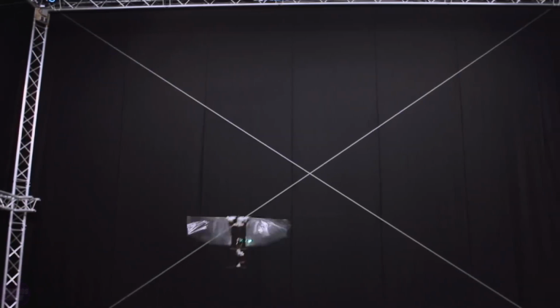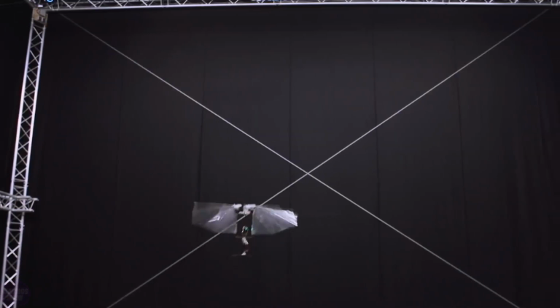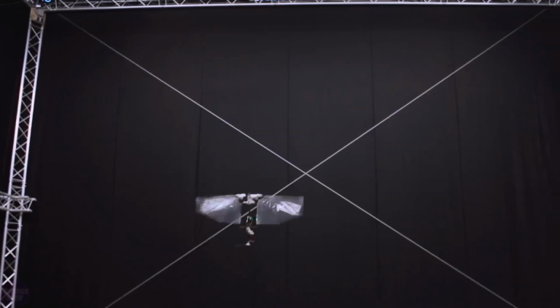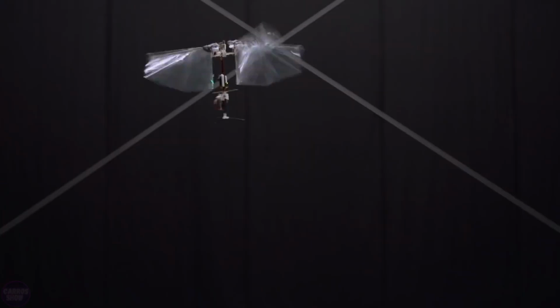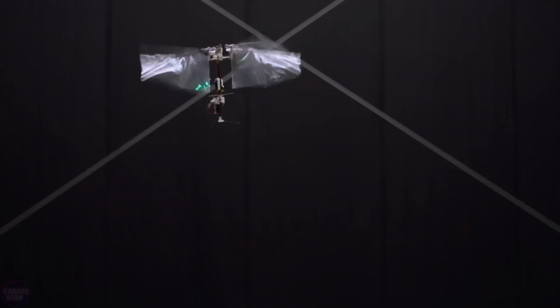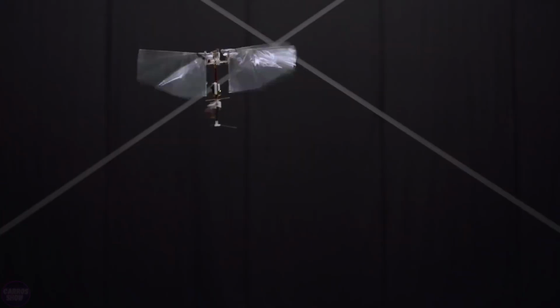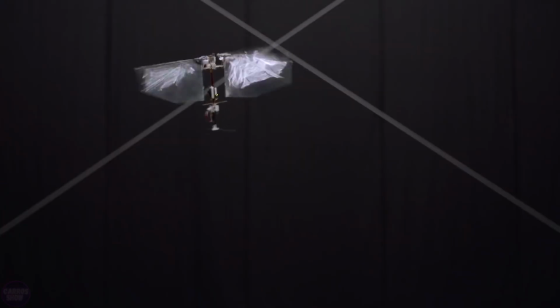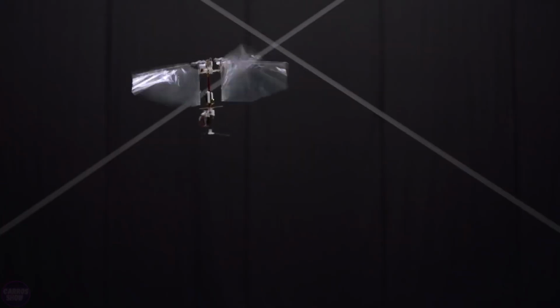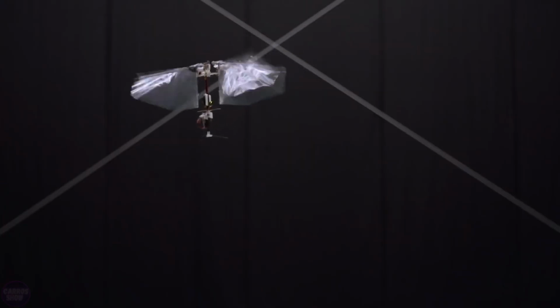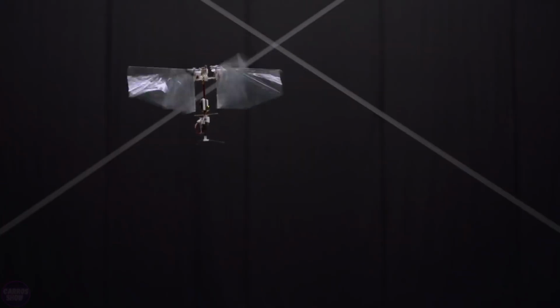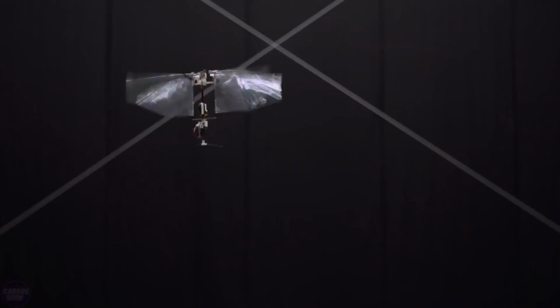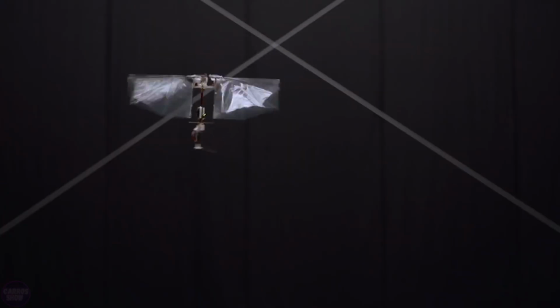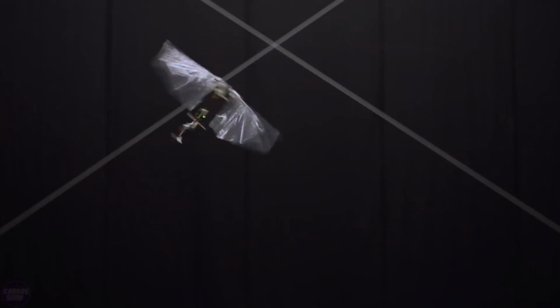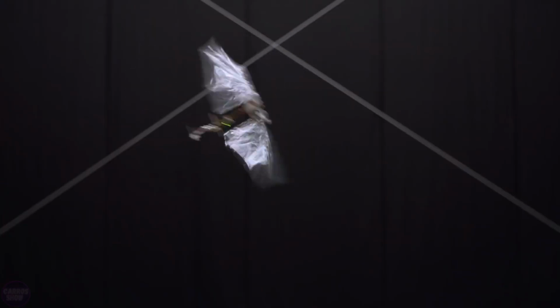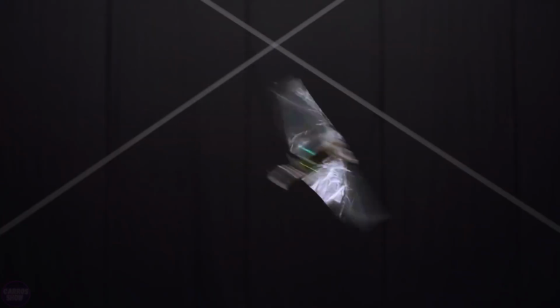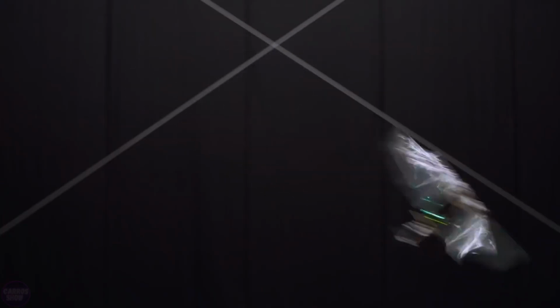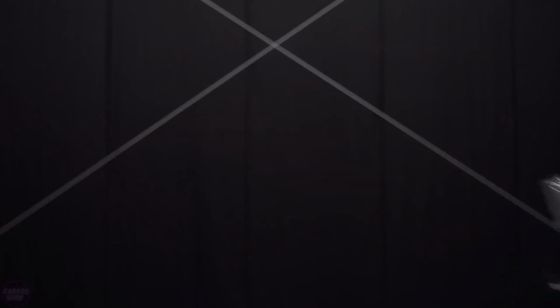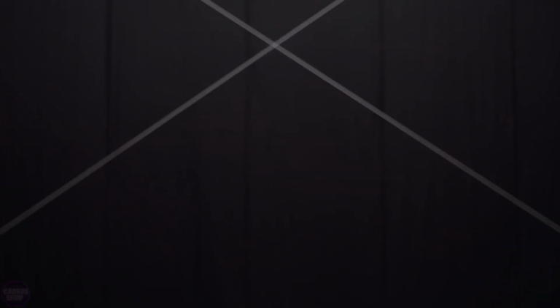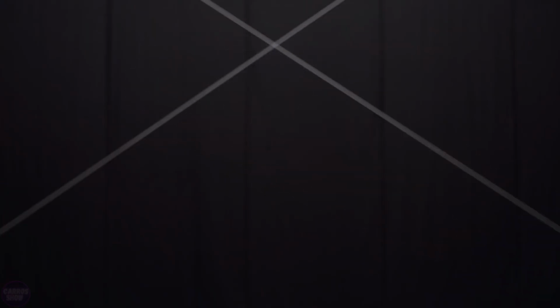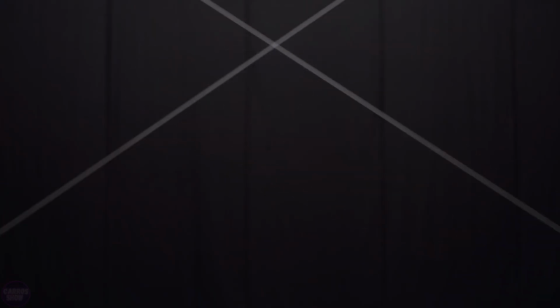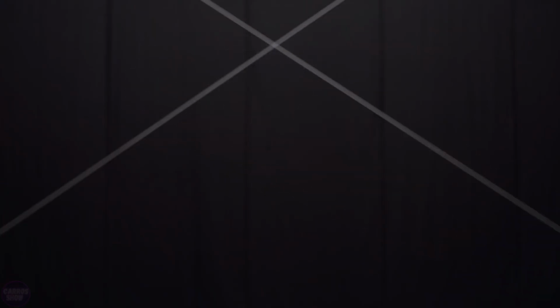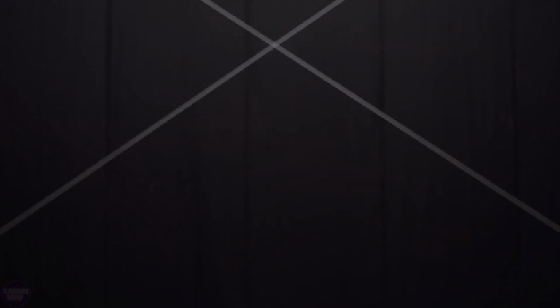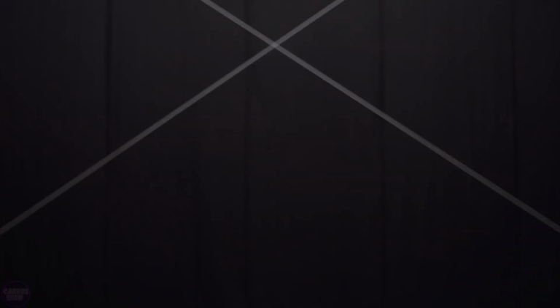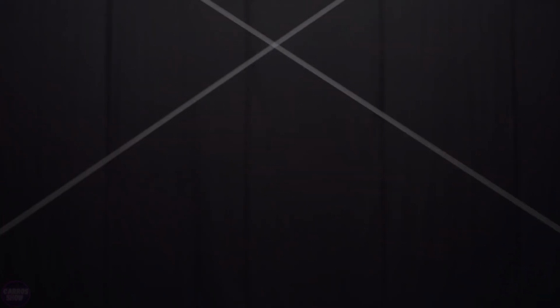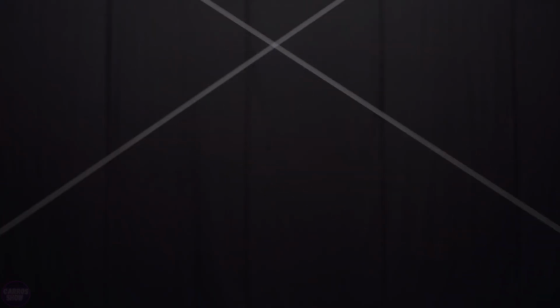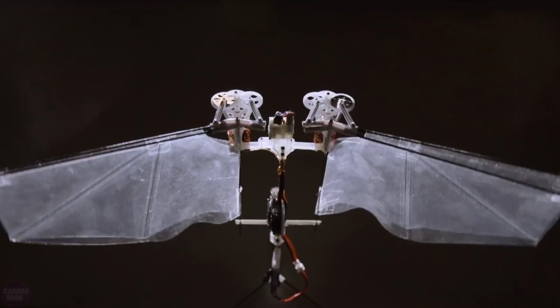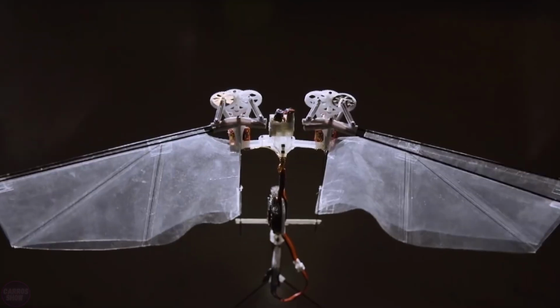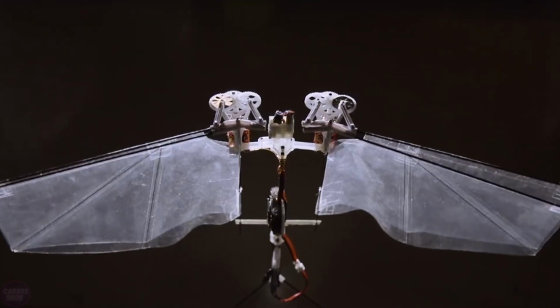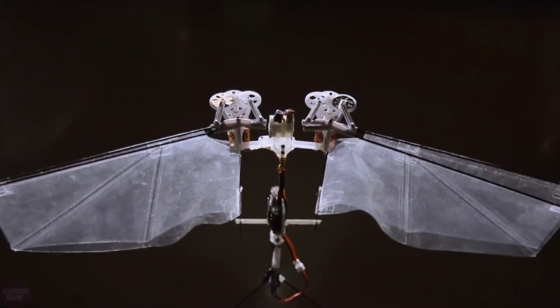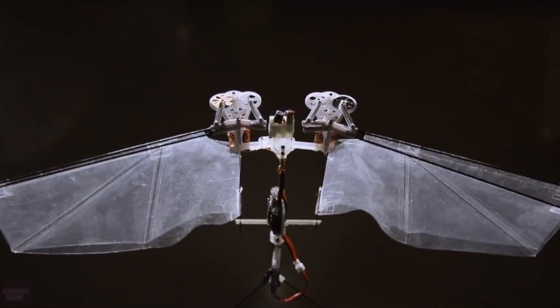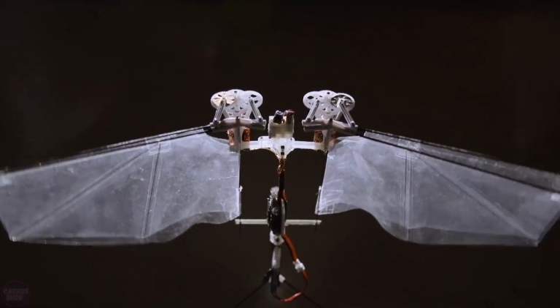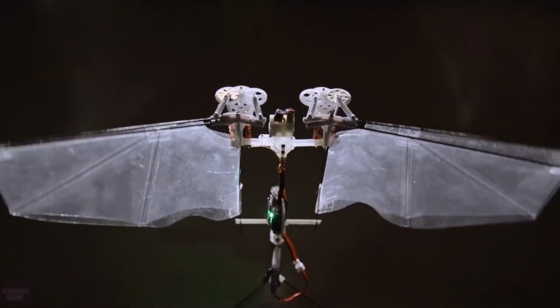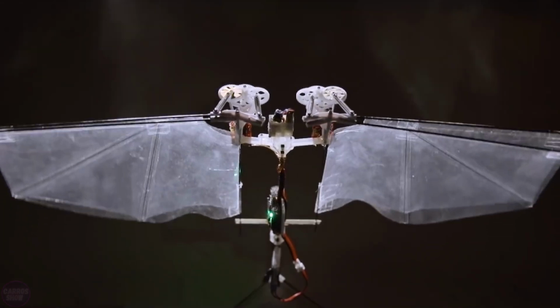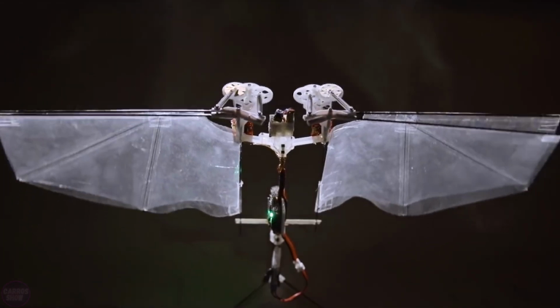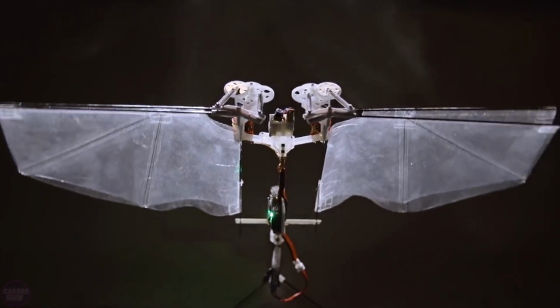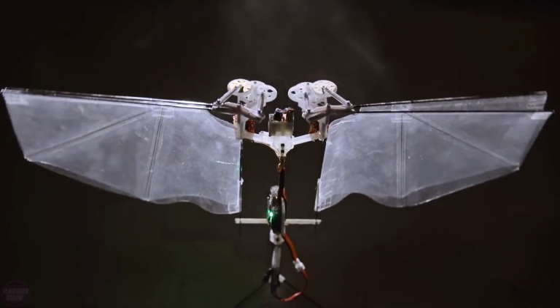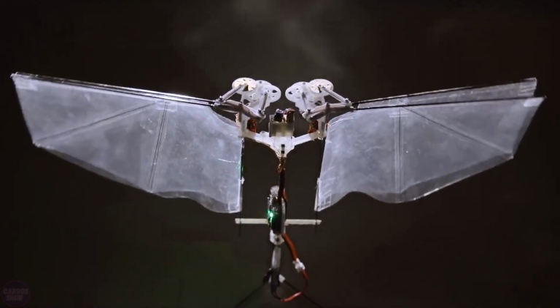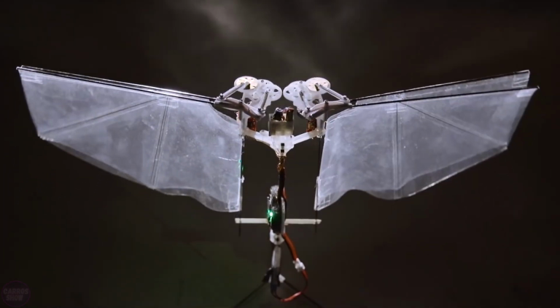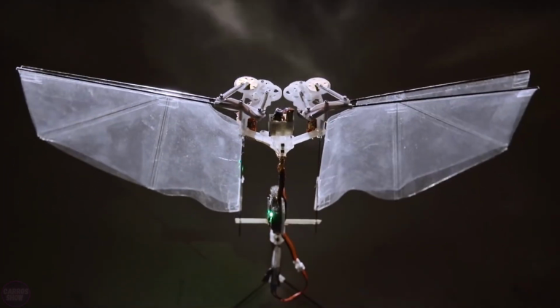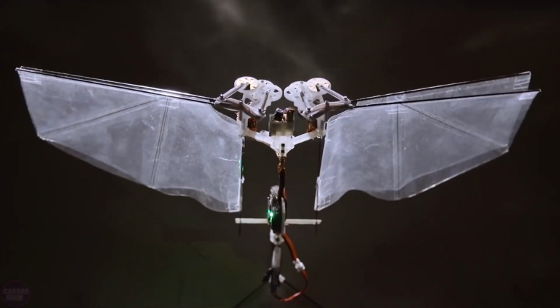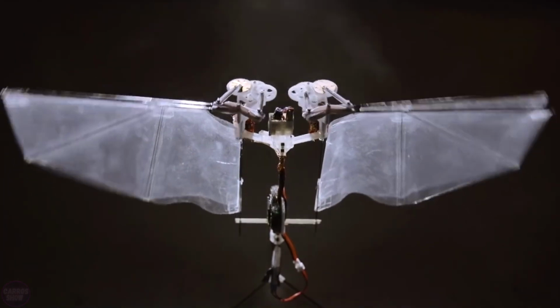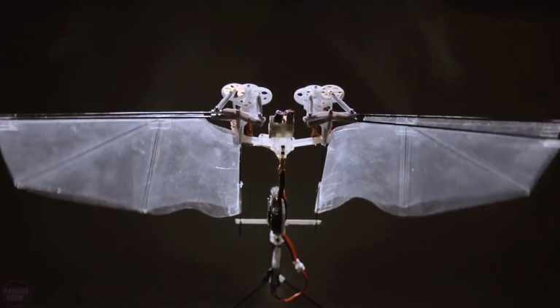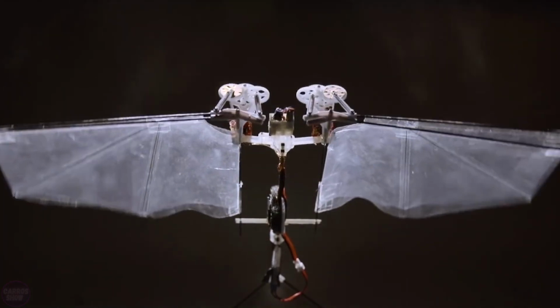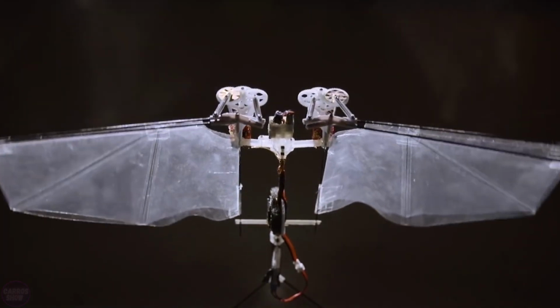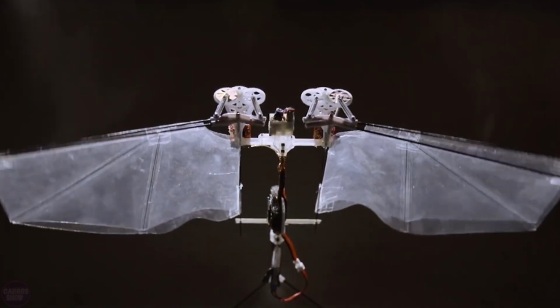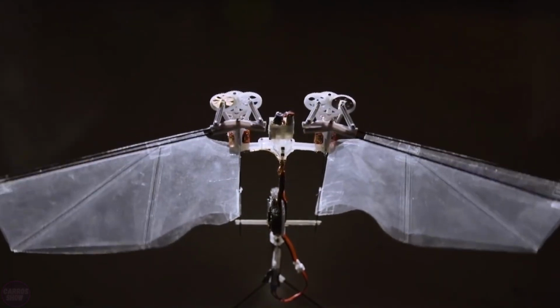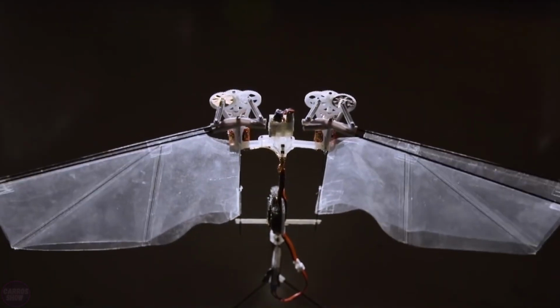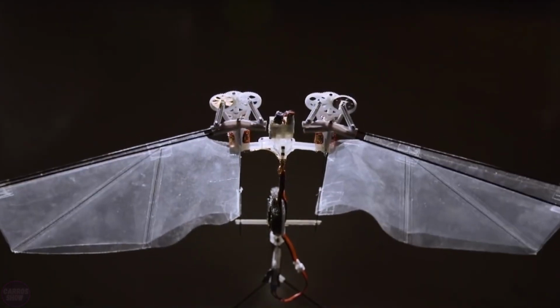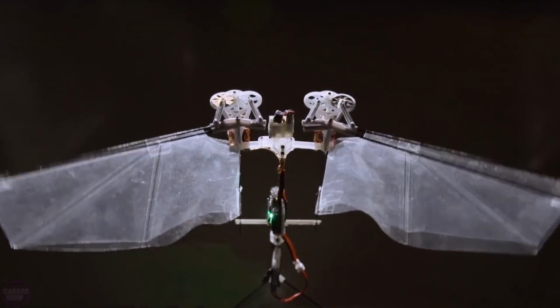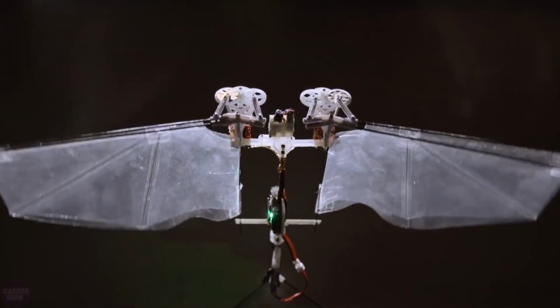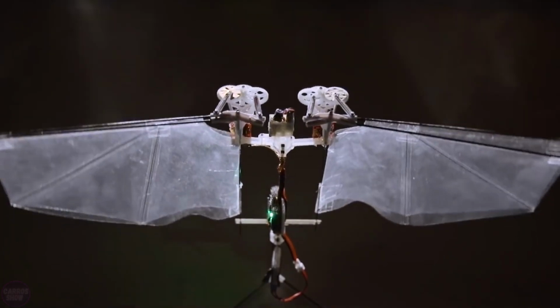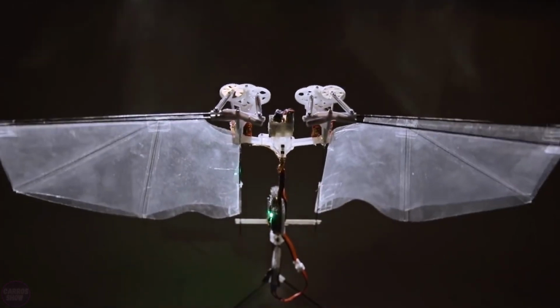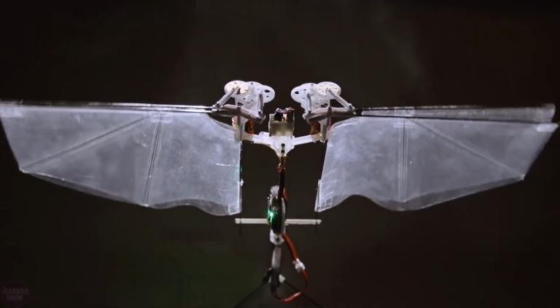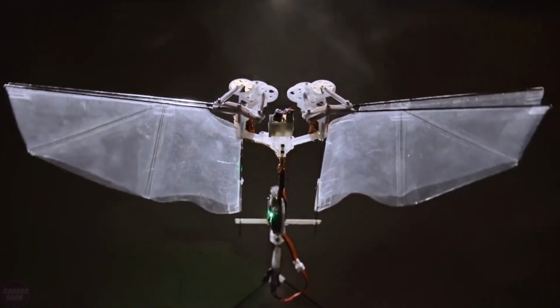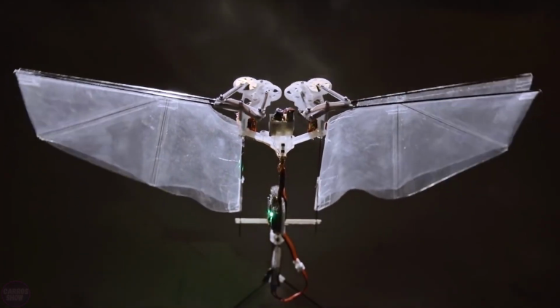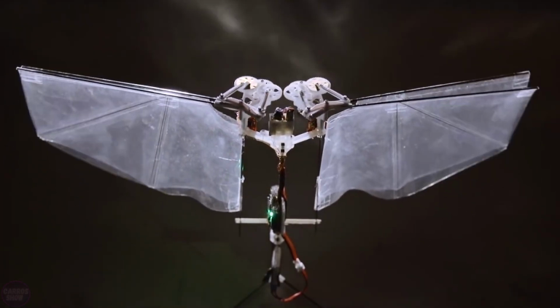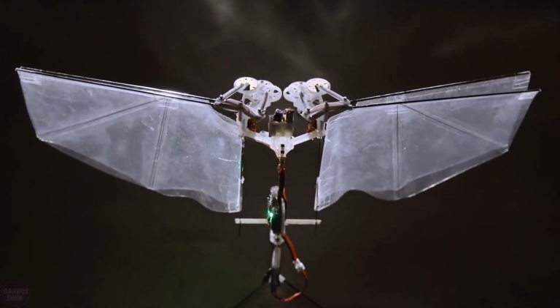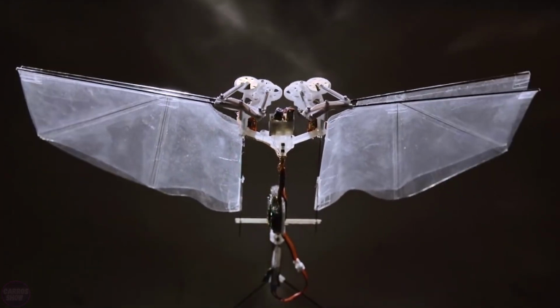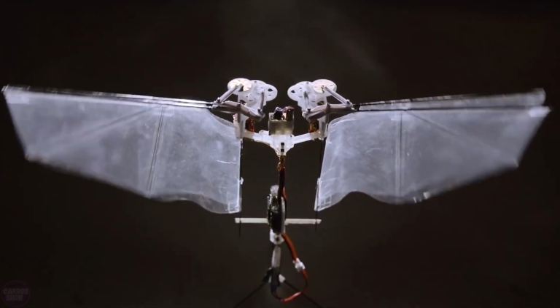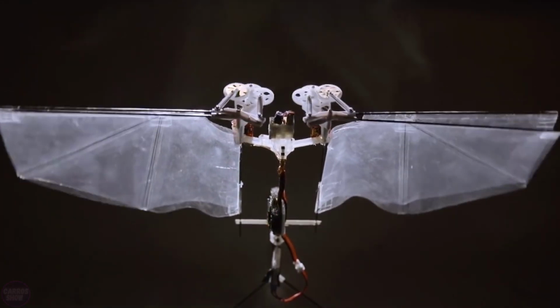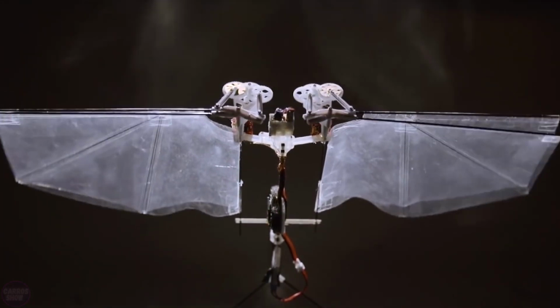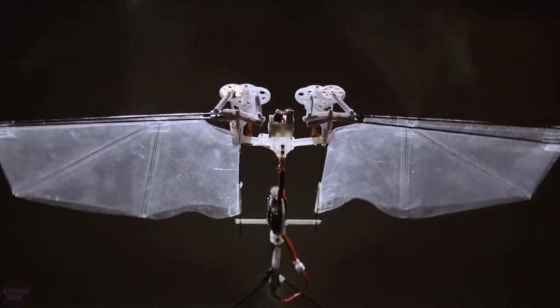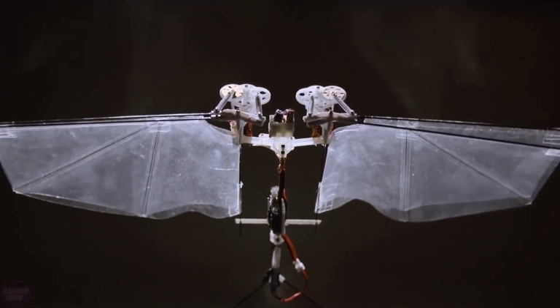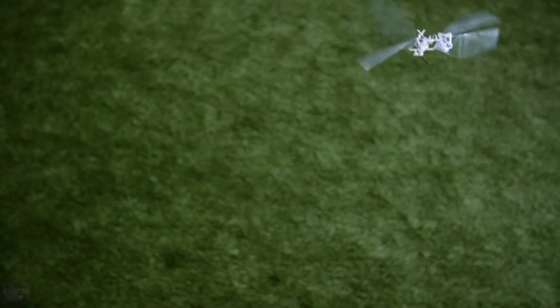Currently, the device is used exclusively for scientific purposes, but in the future, researchers may find more practical applications for it.